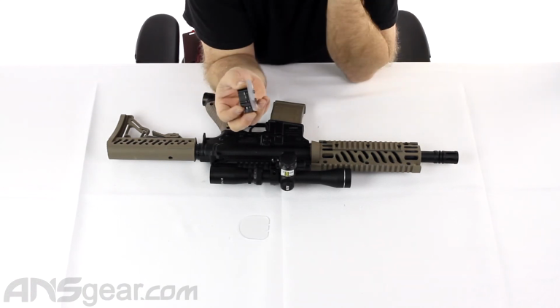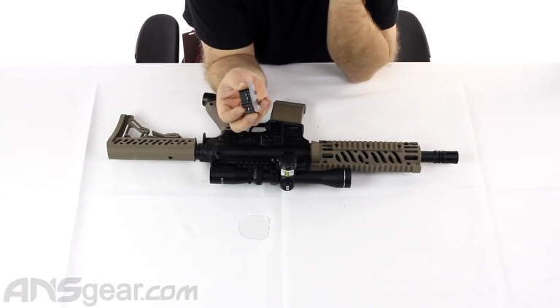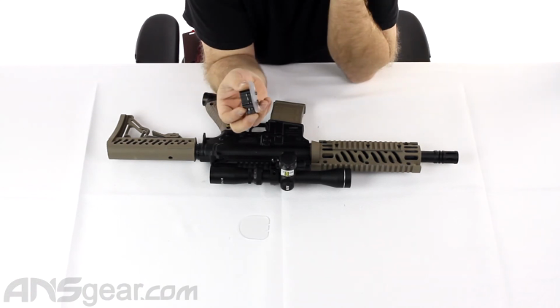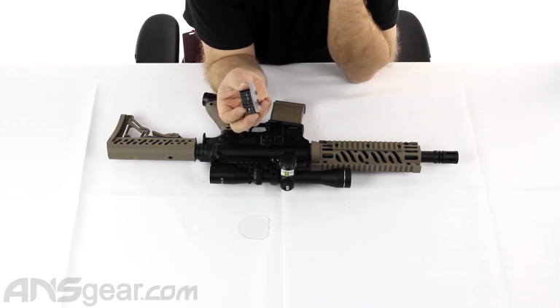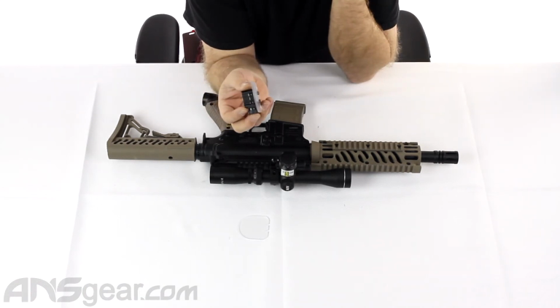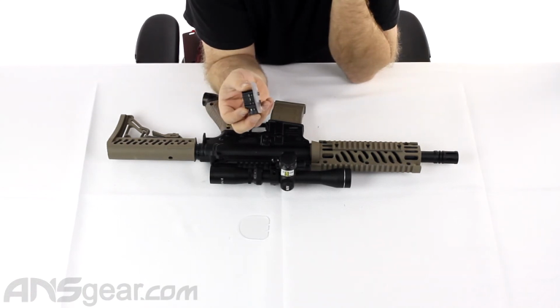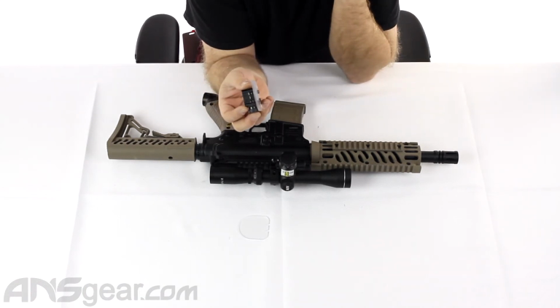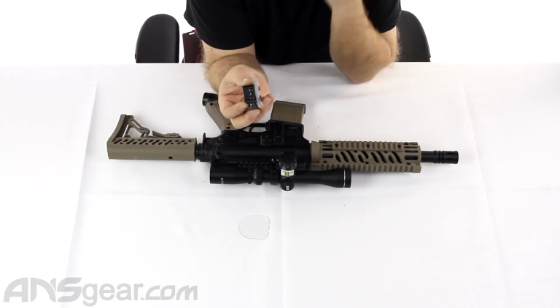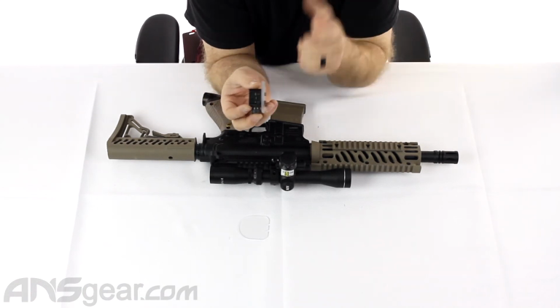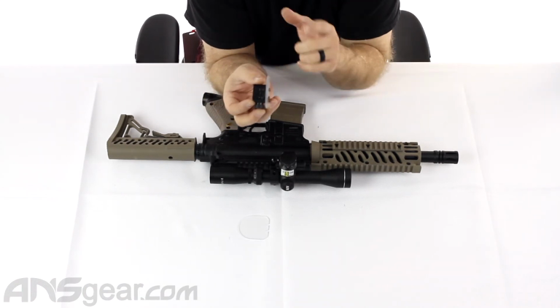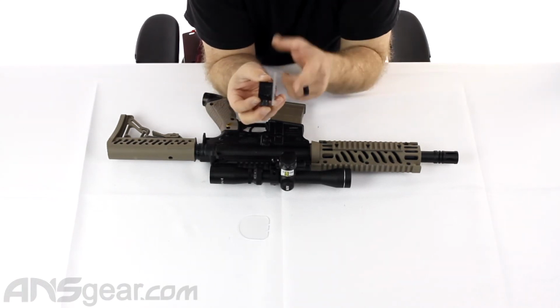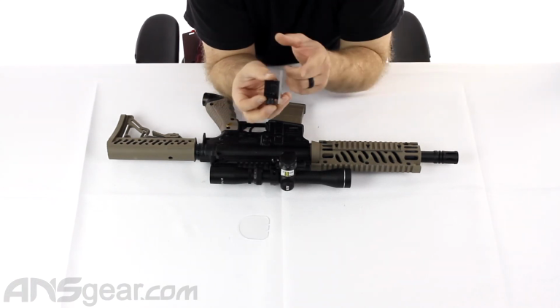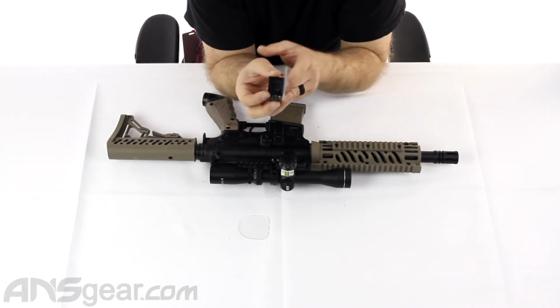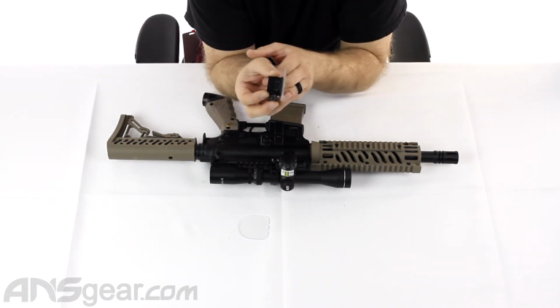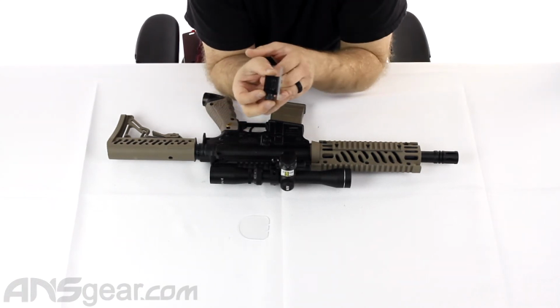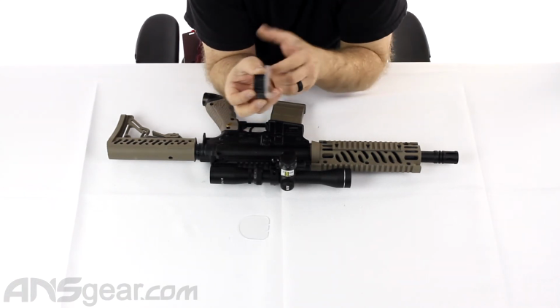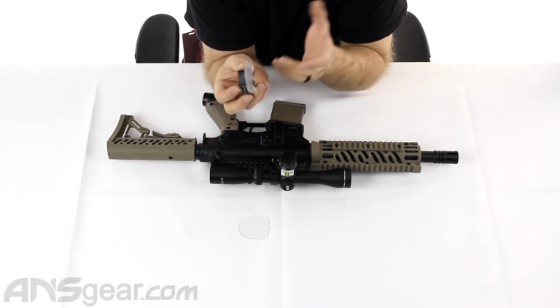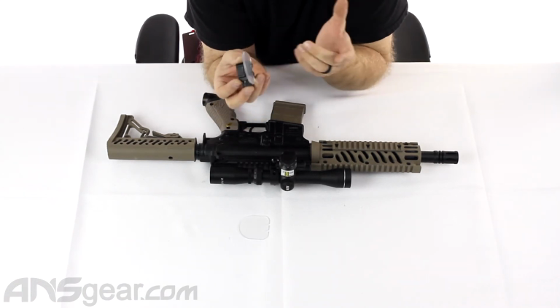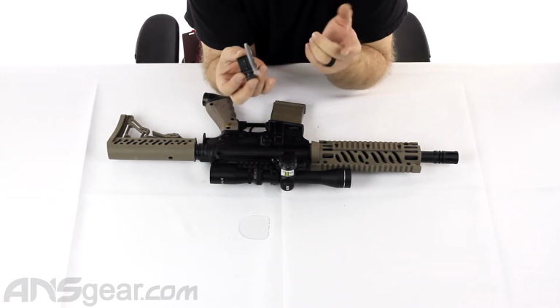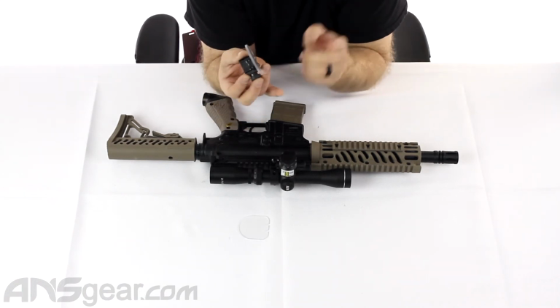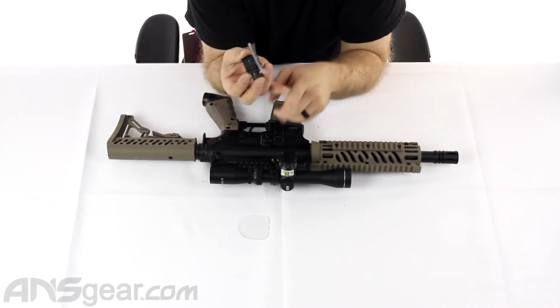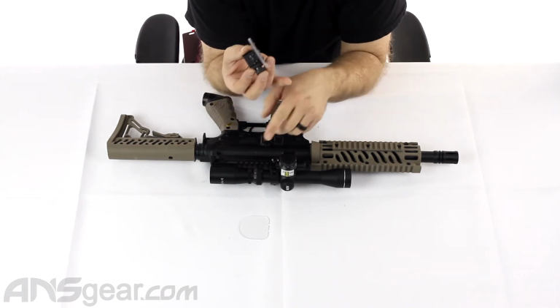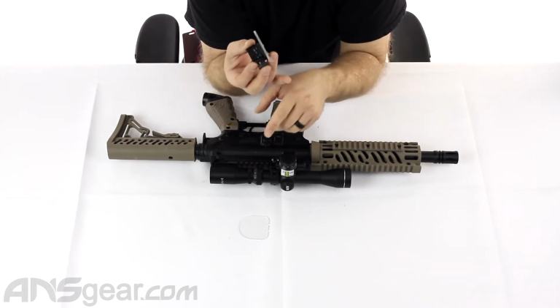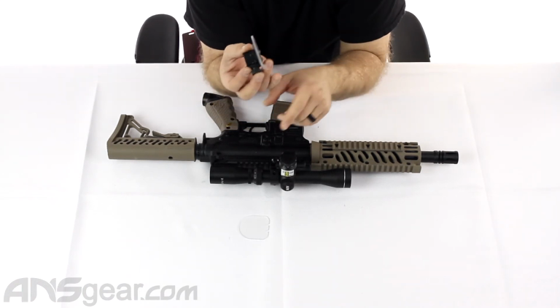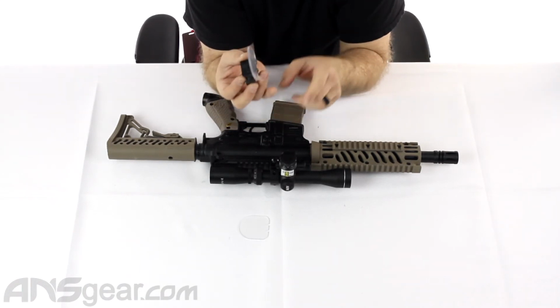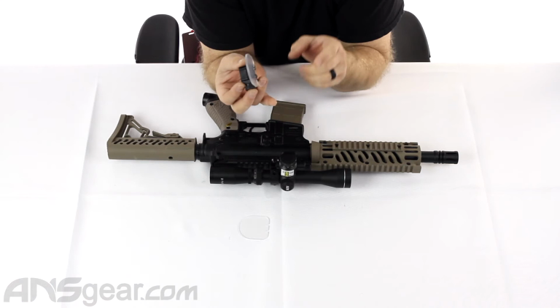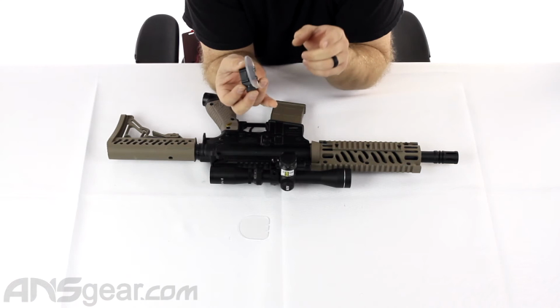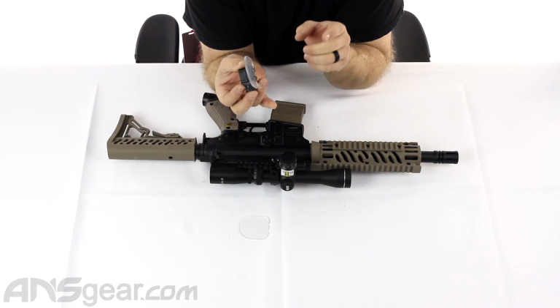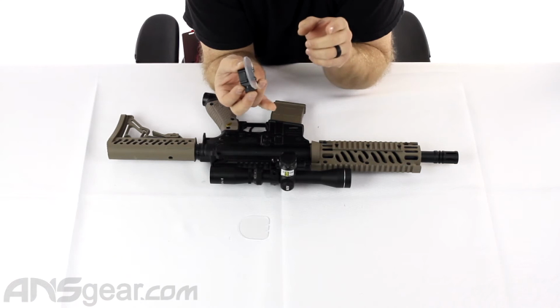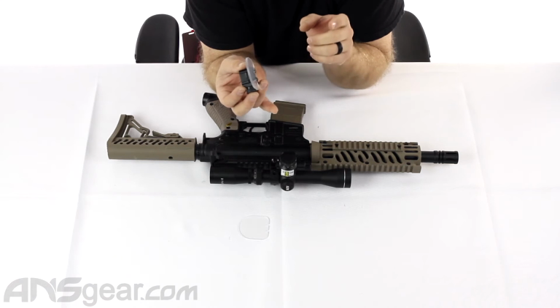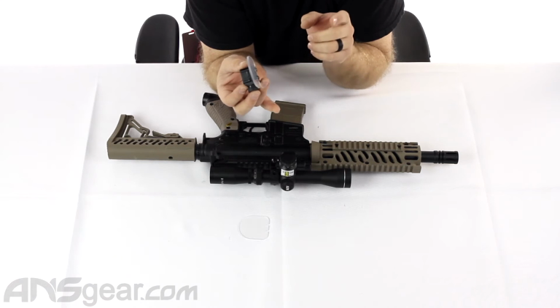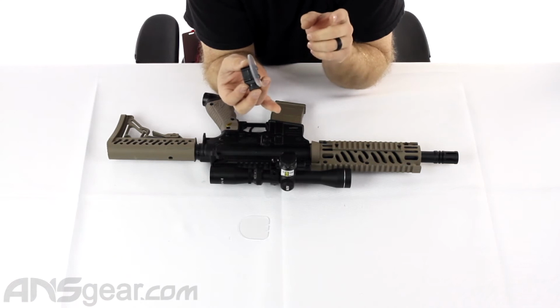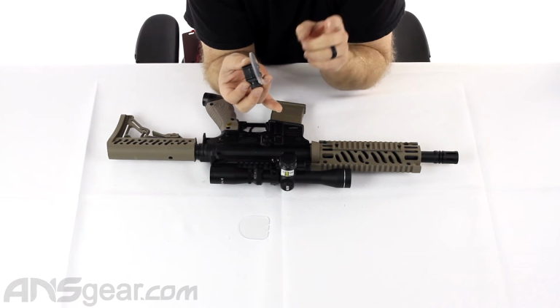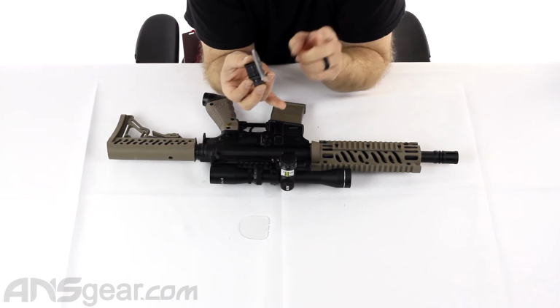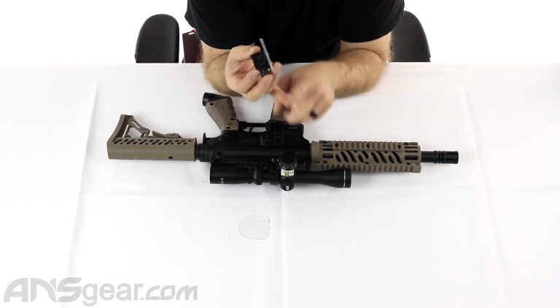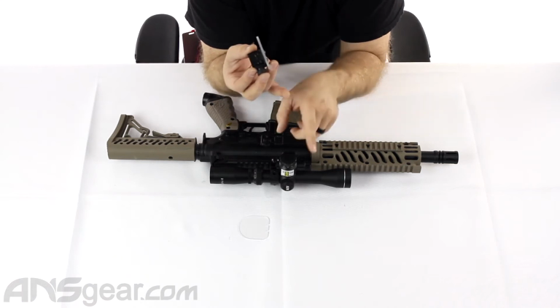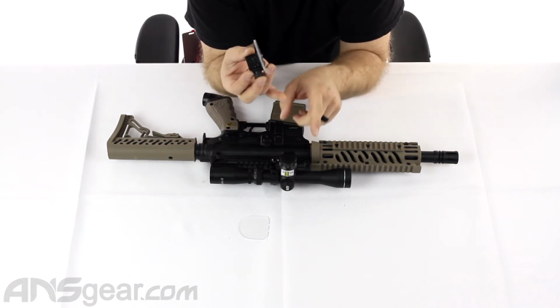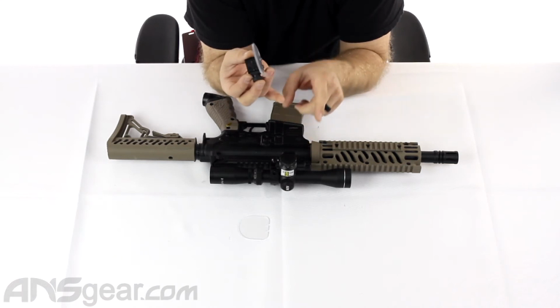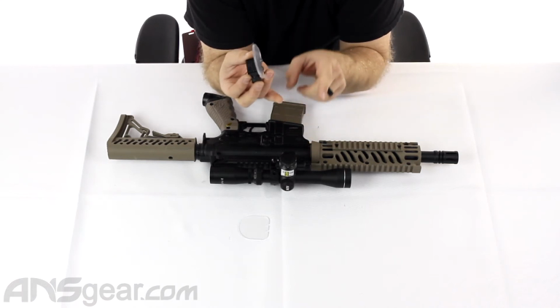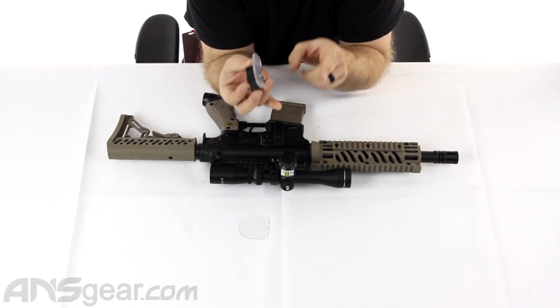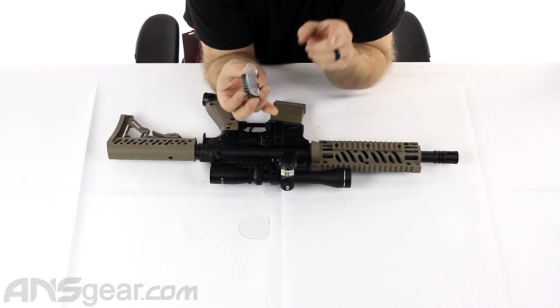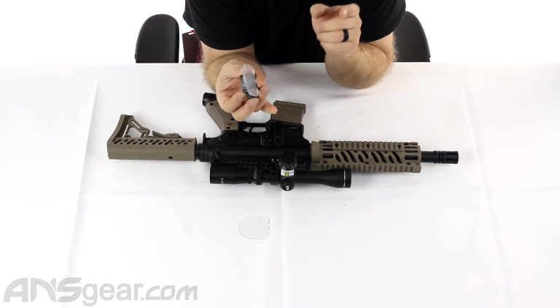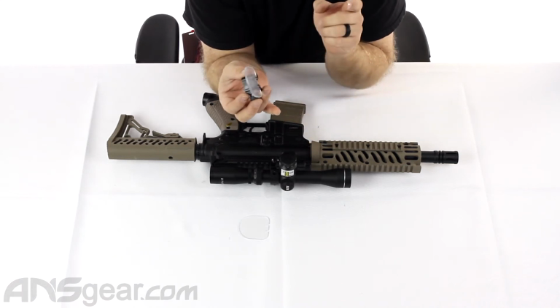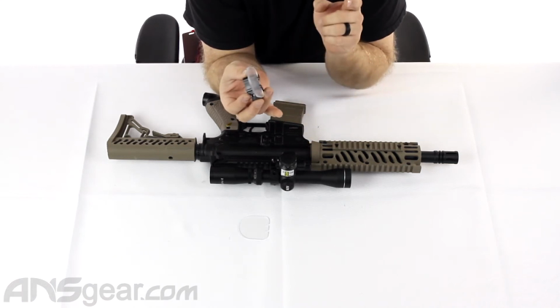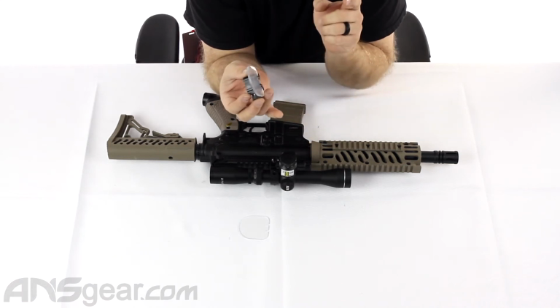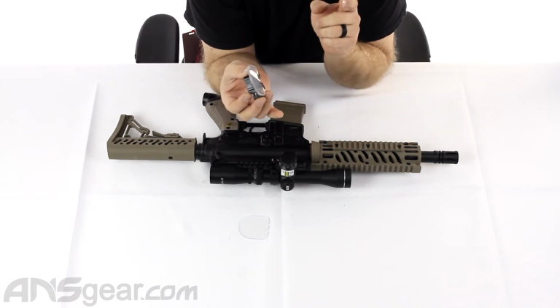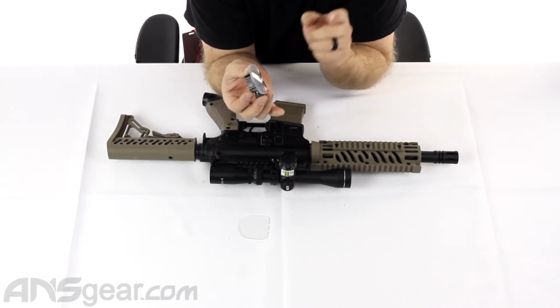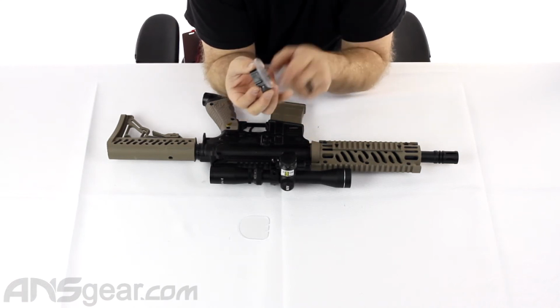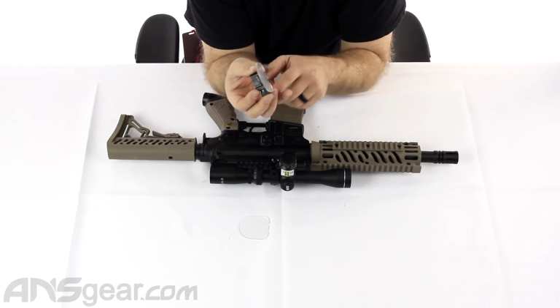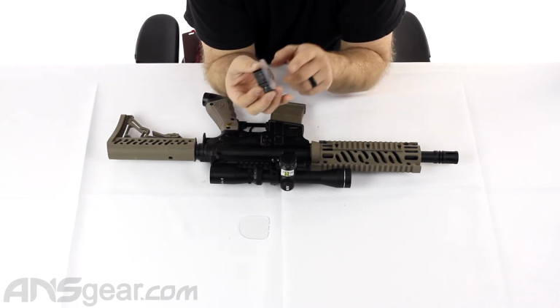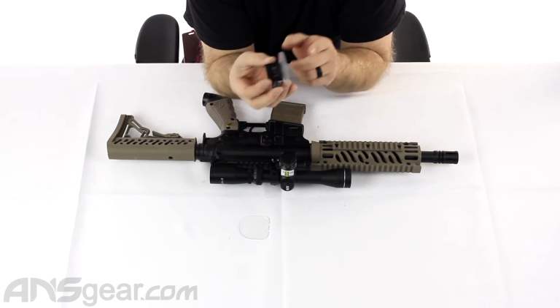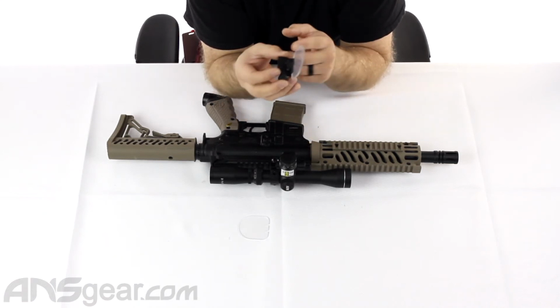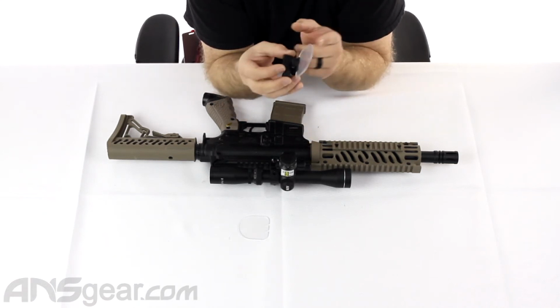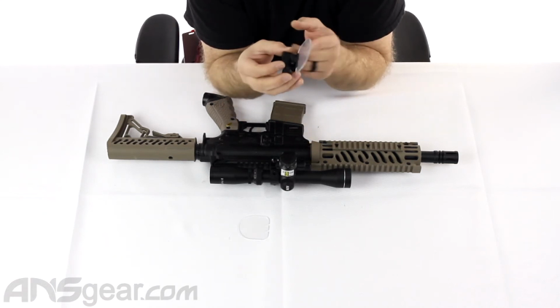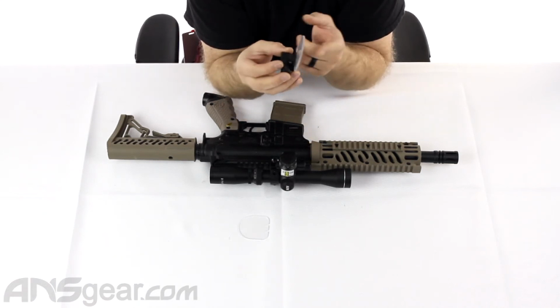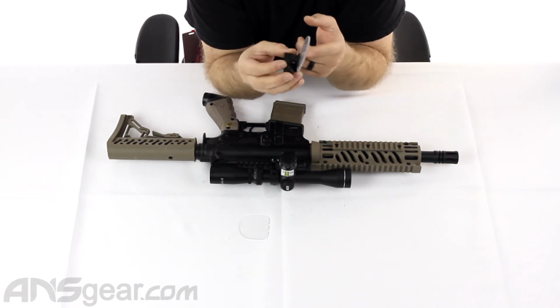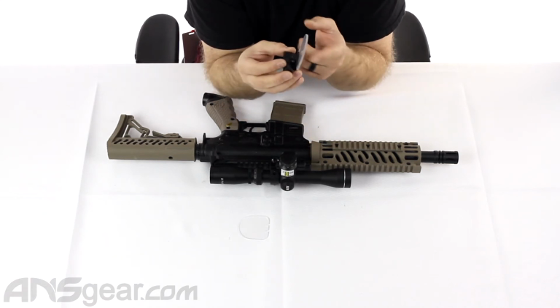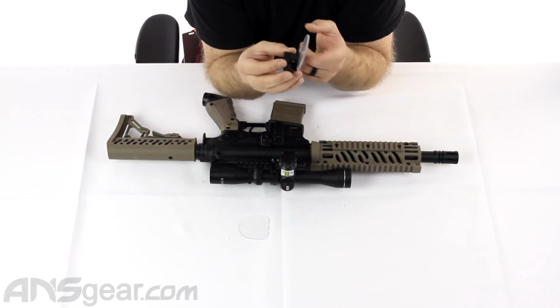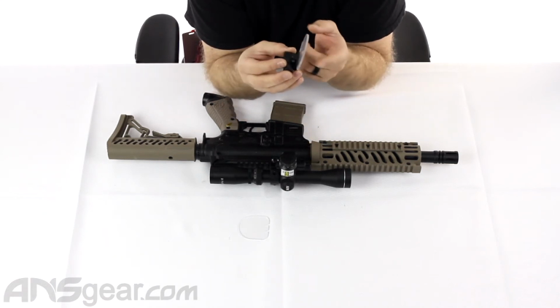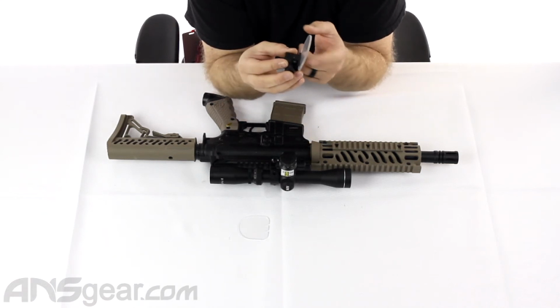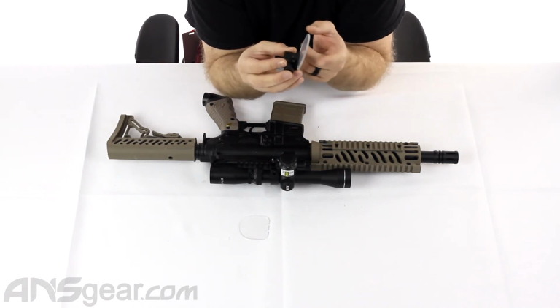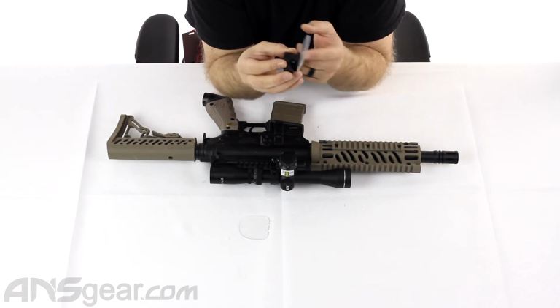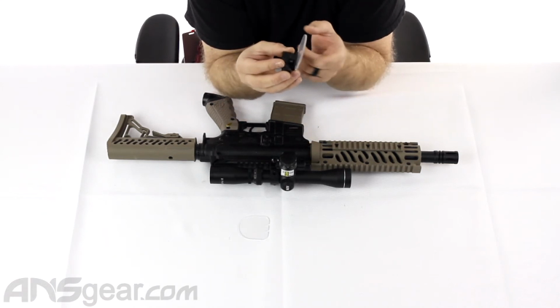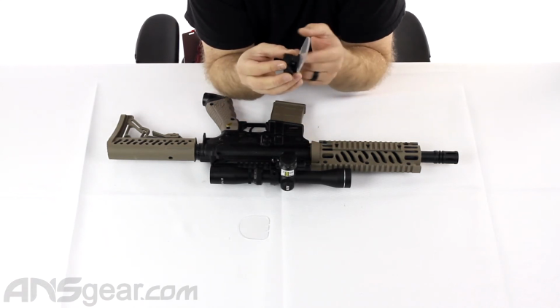These are super, super strong. So if you get shot with a BB, an airsoft BB, or a paintball, it's not going to break this in any way.